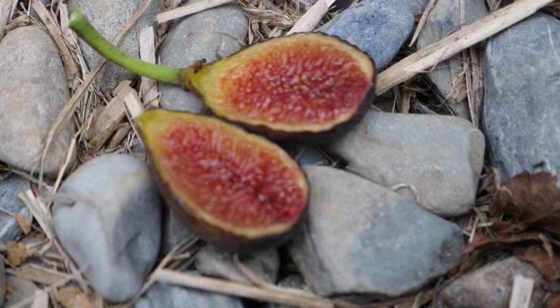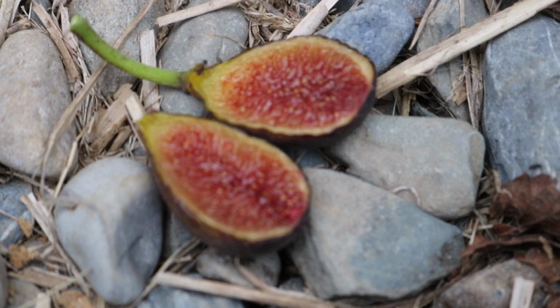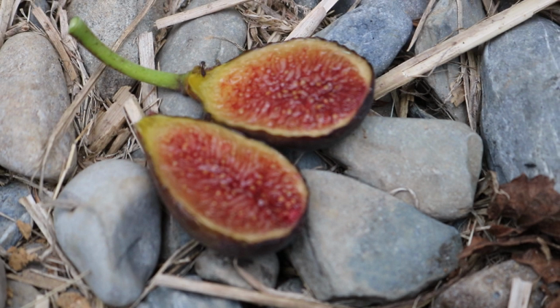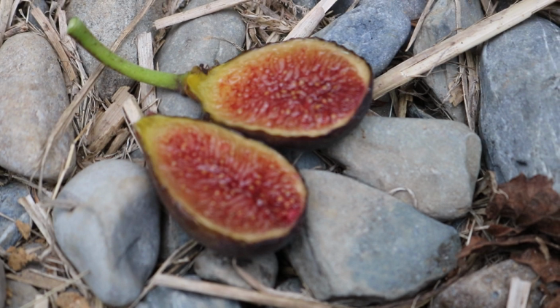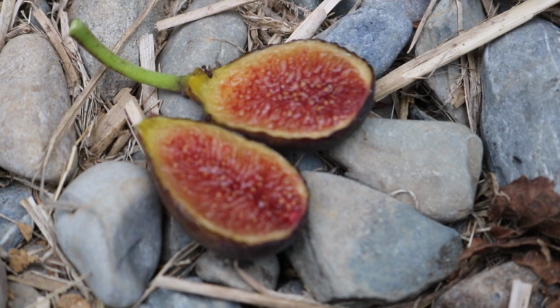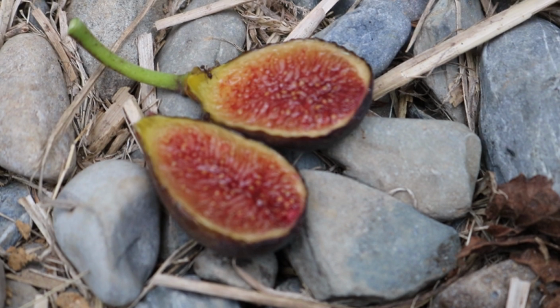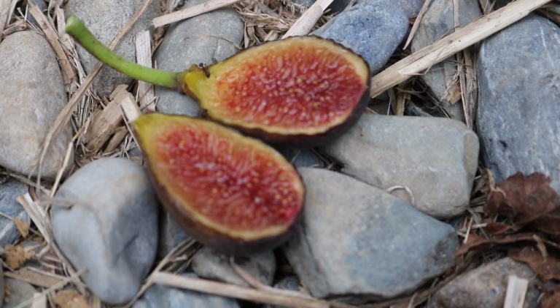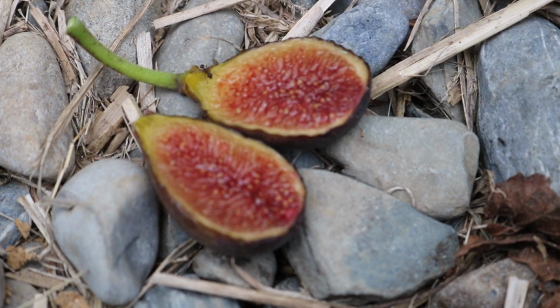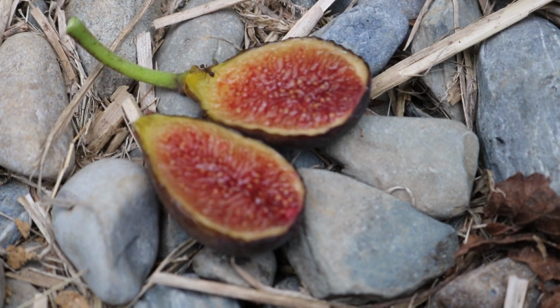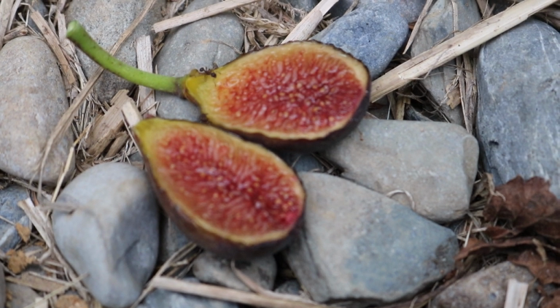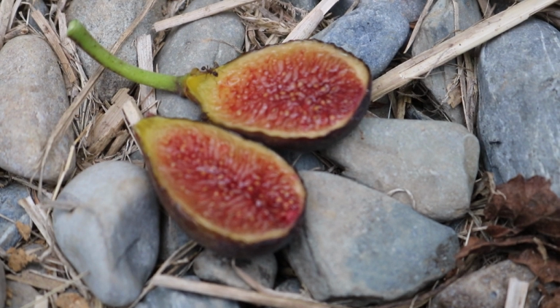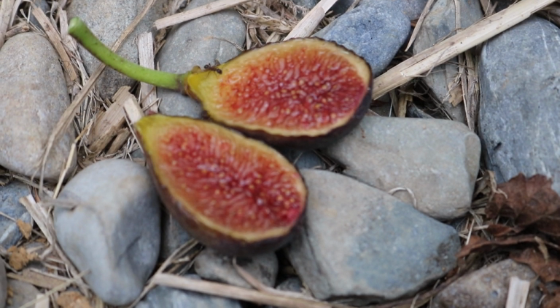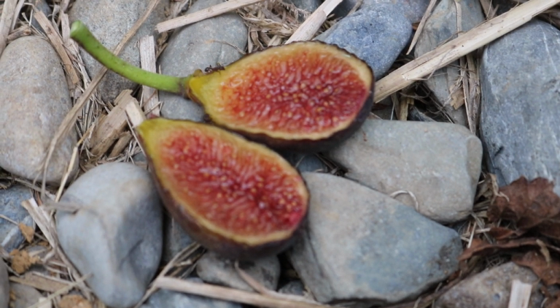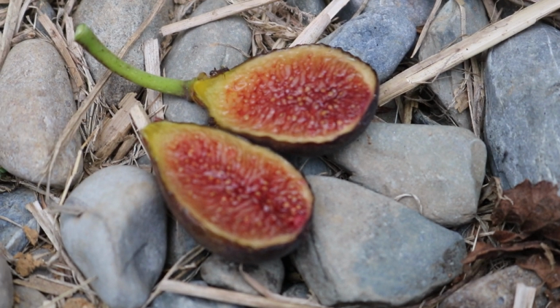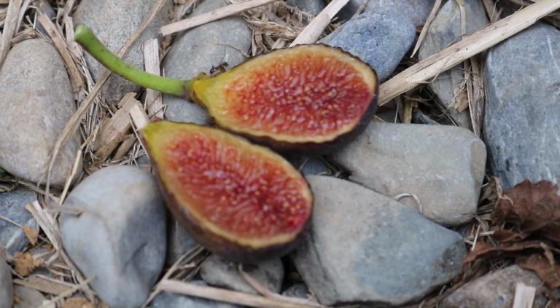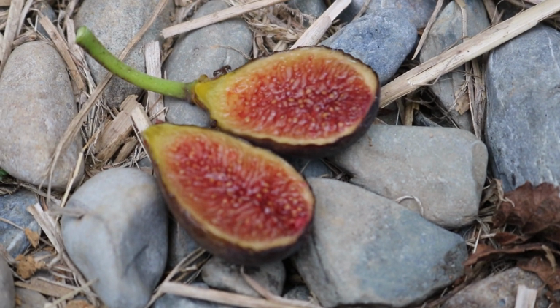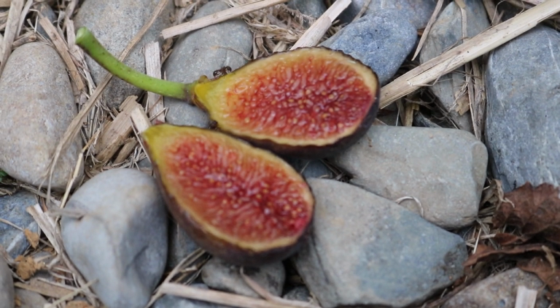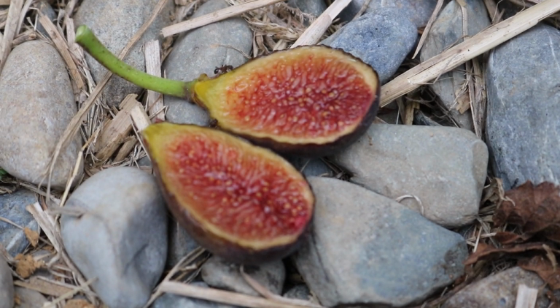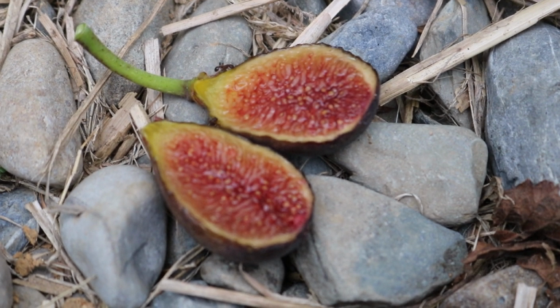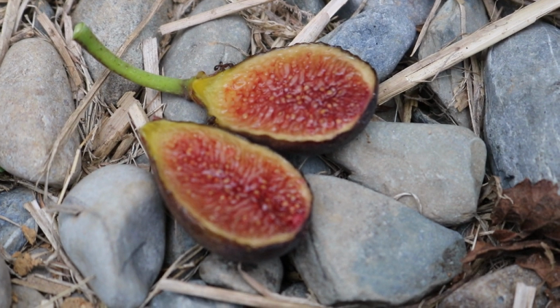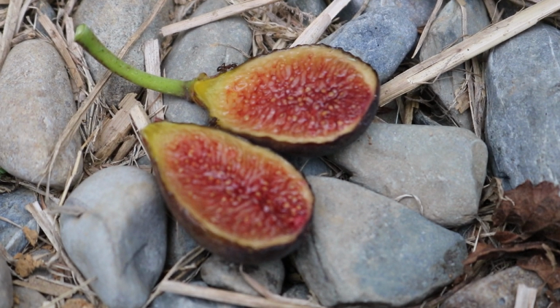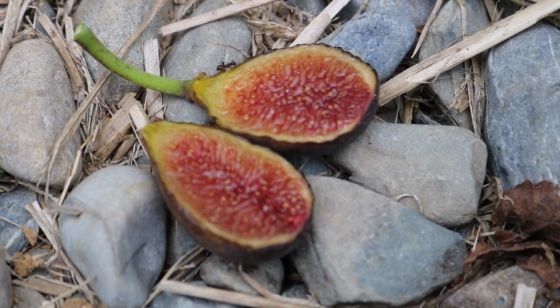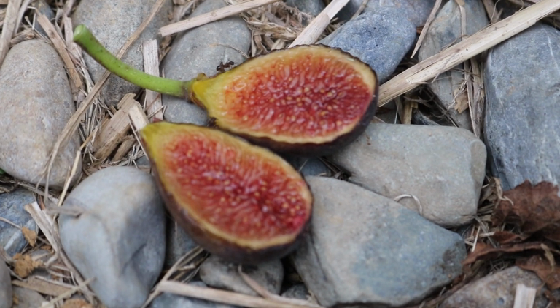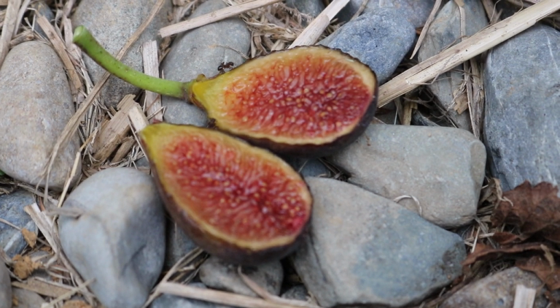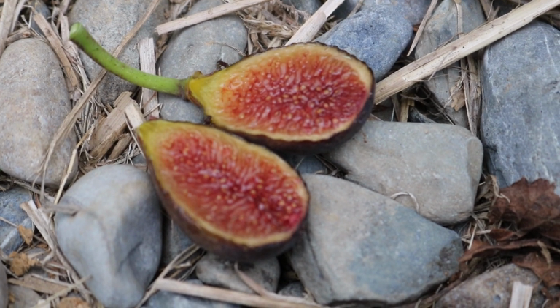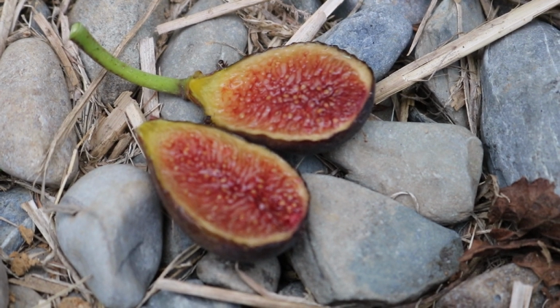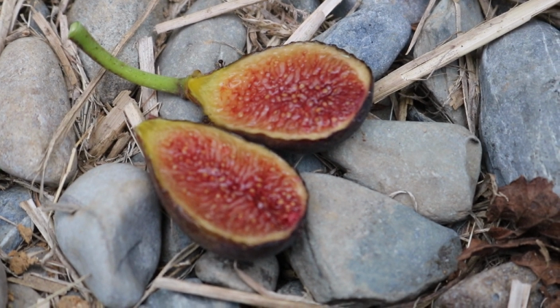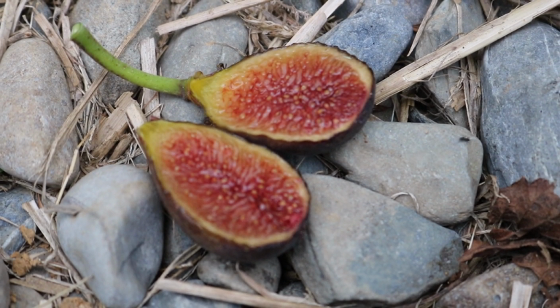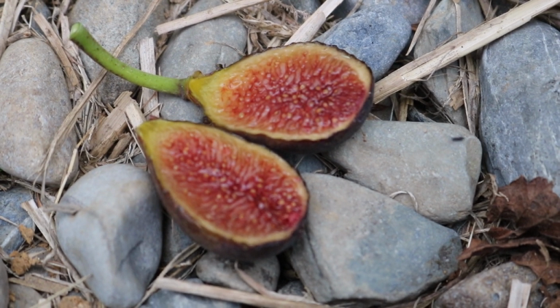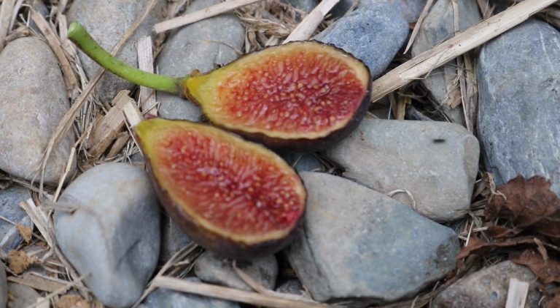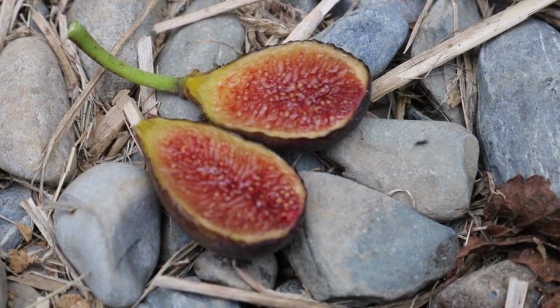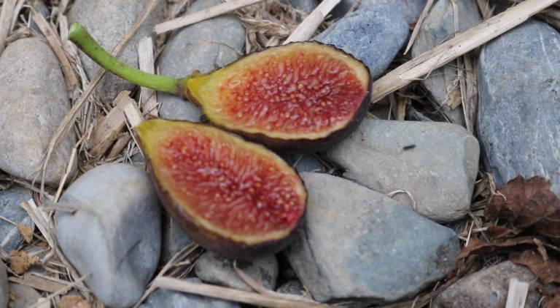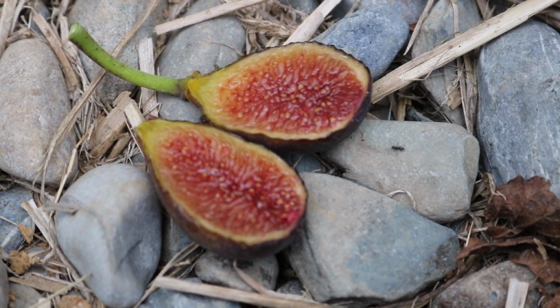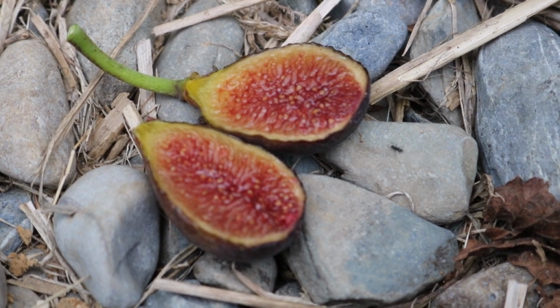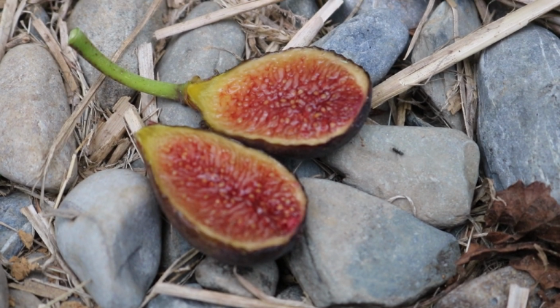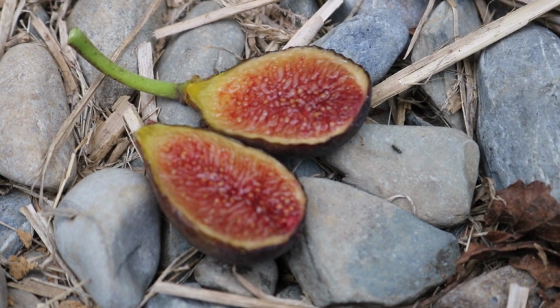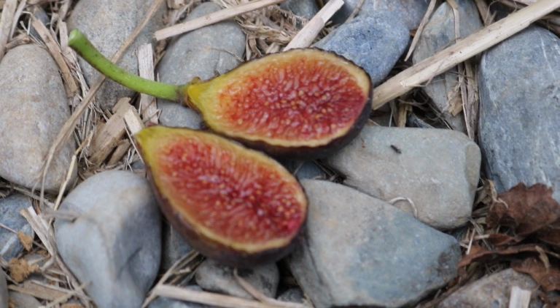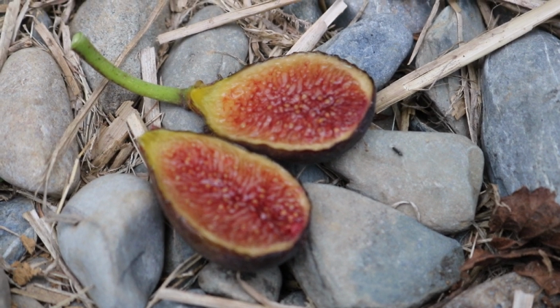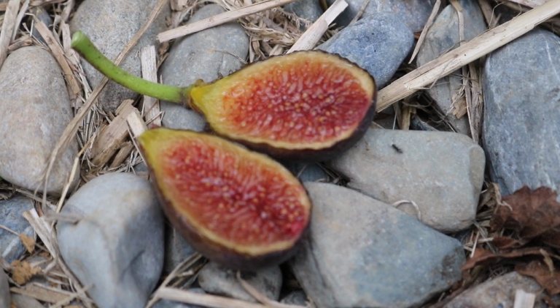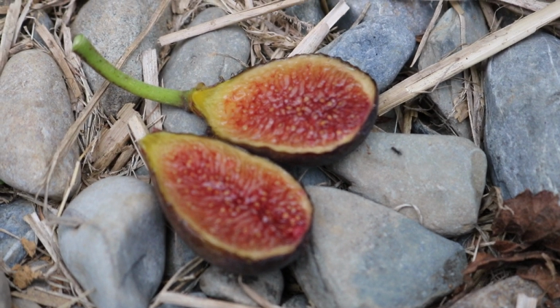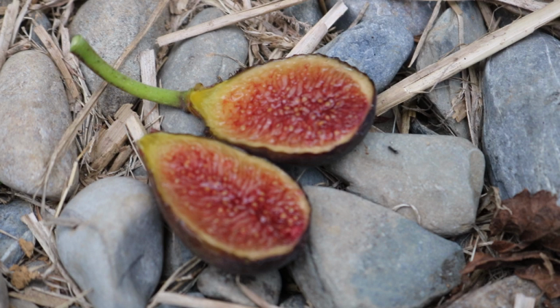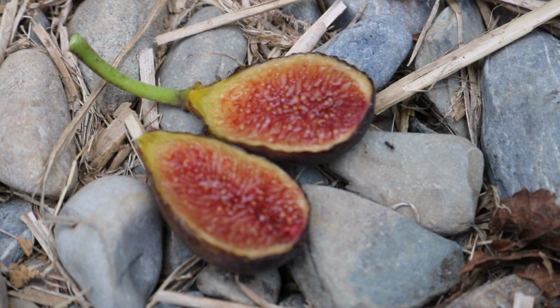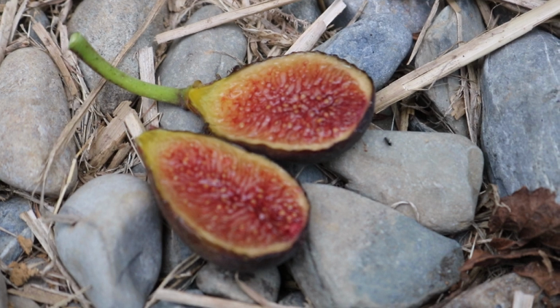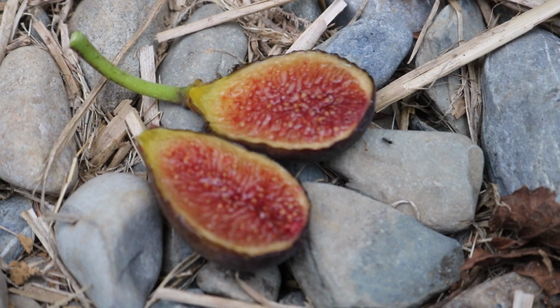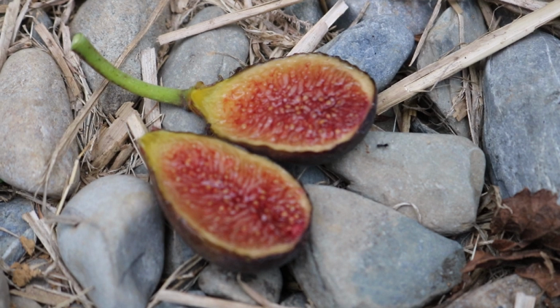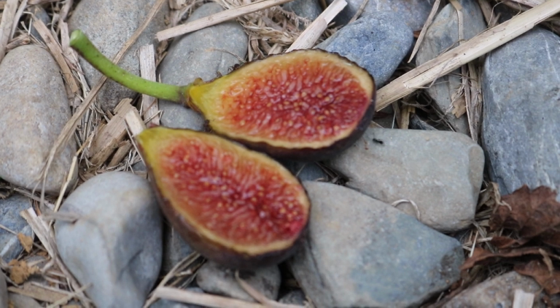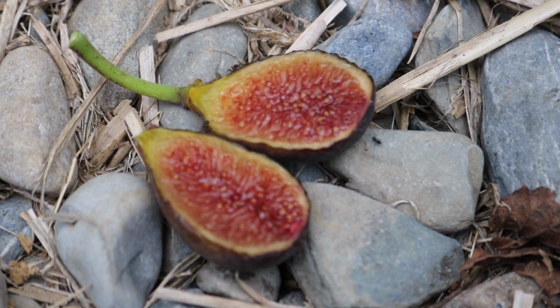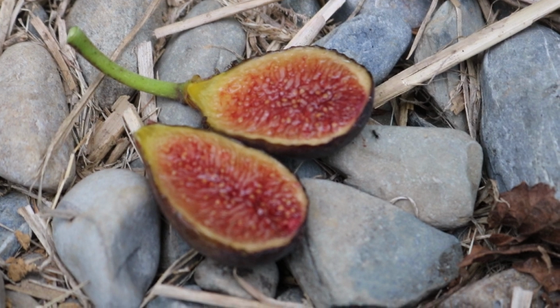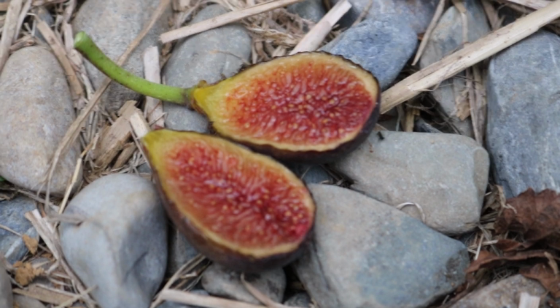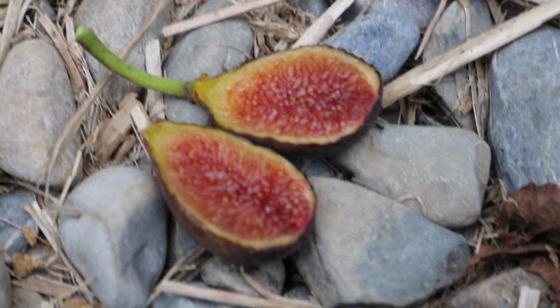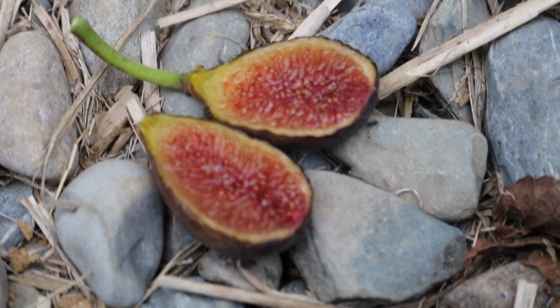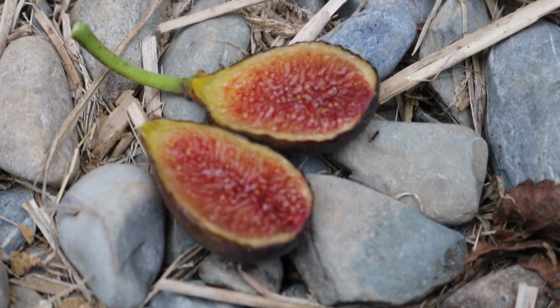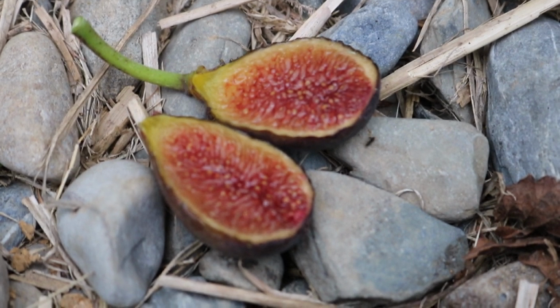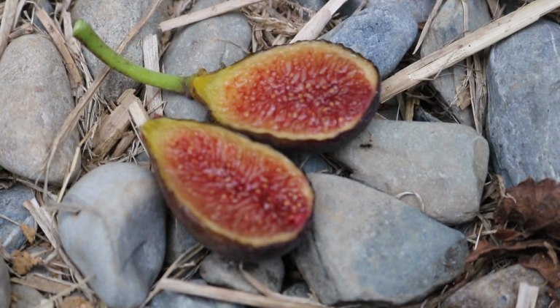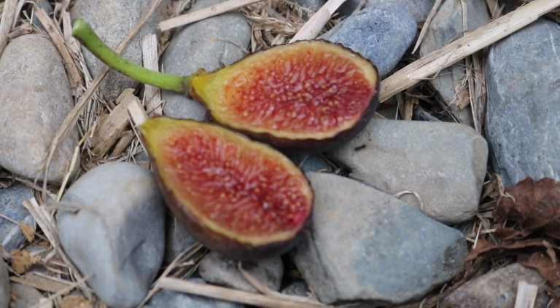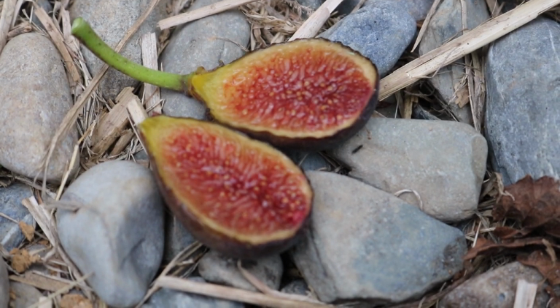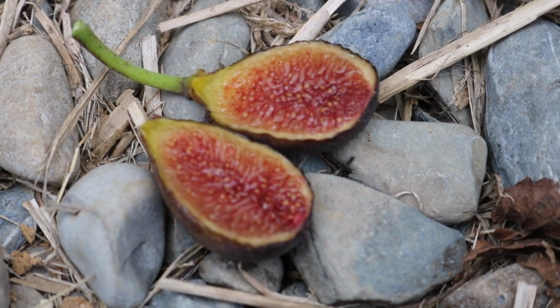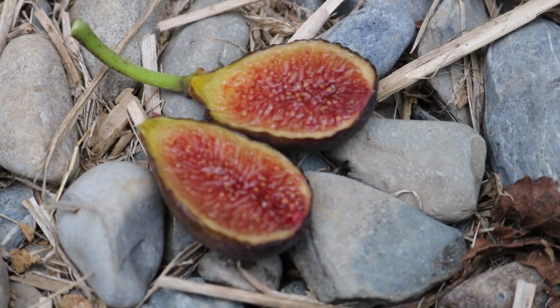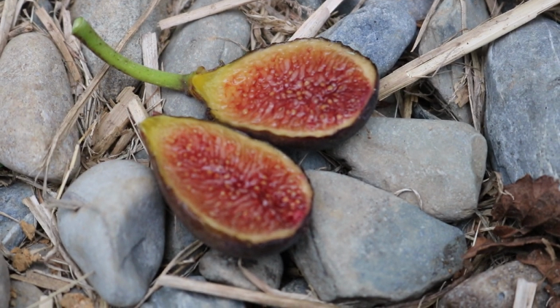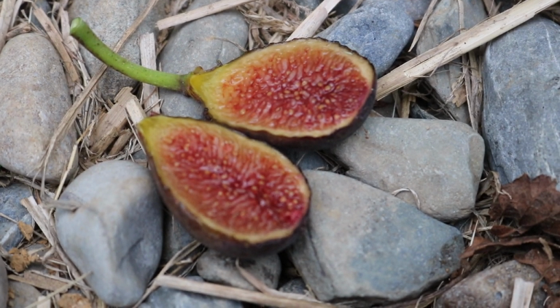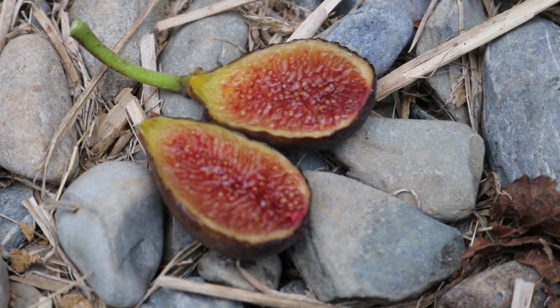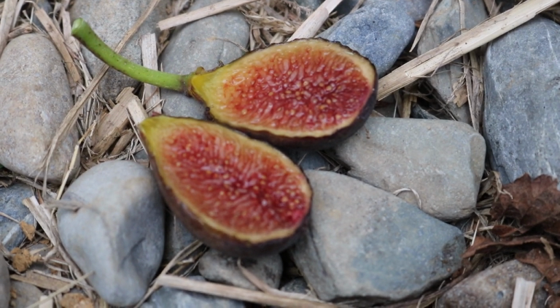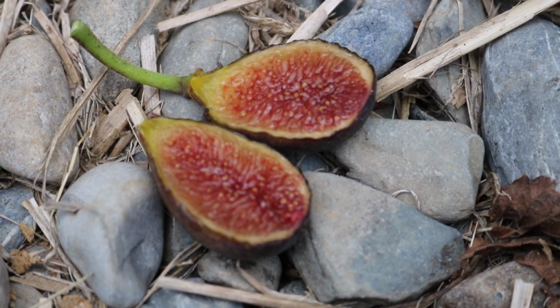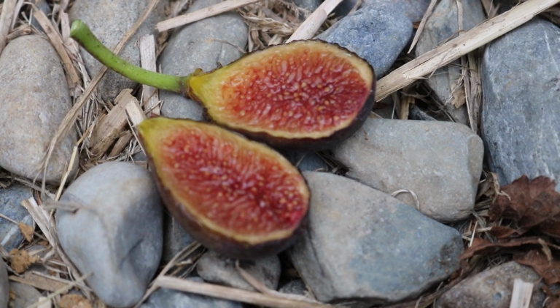Alright everyone, this is Ross the Fig Boss. We got ourselves a real special variety — another fig variety review for you guys today.